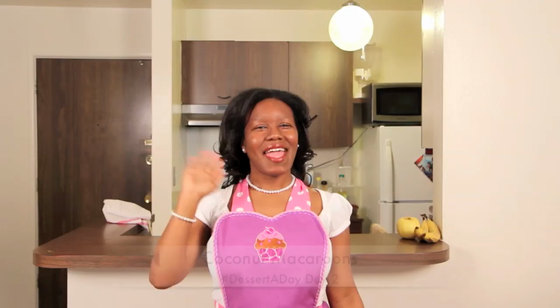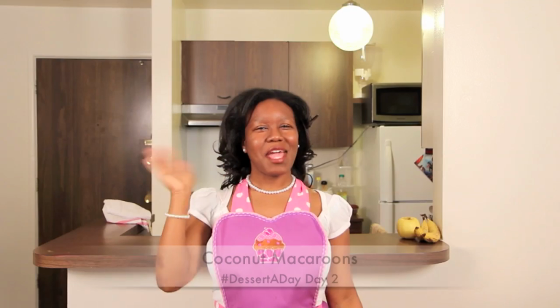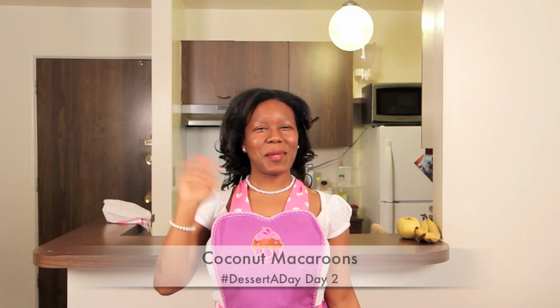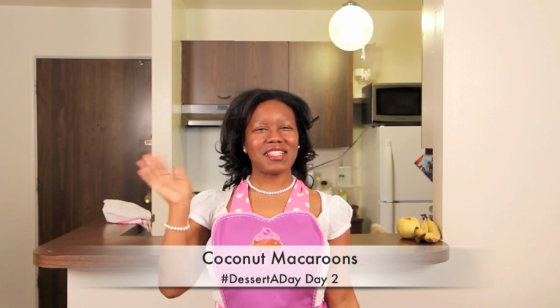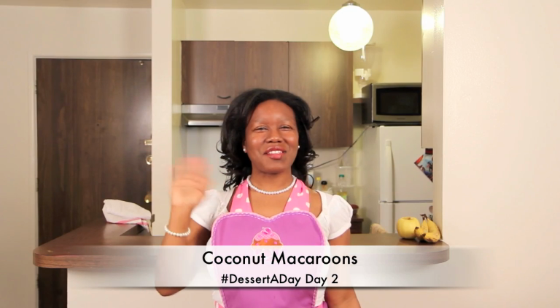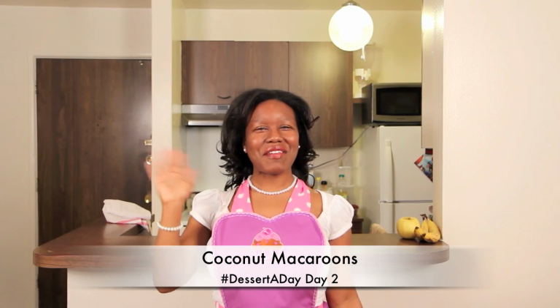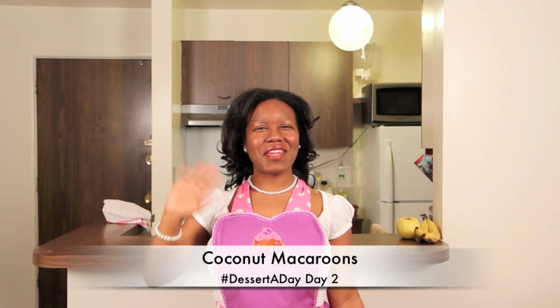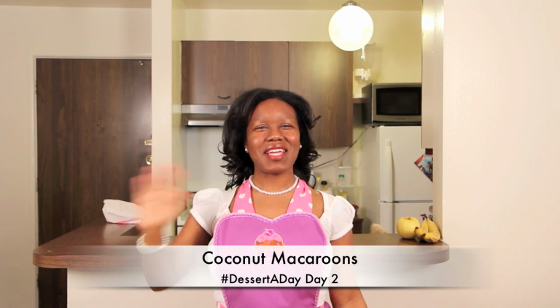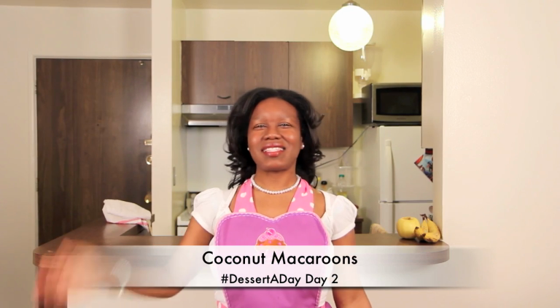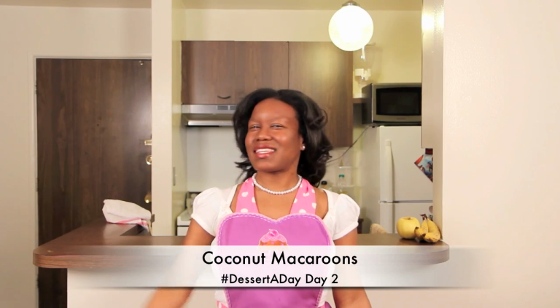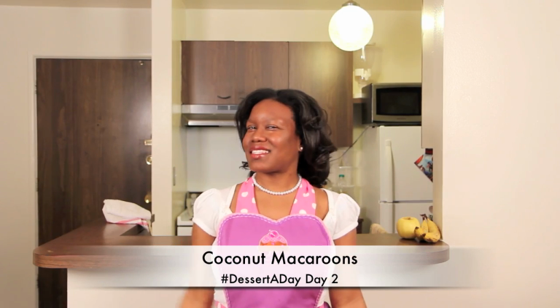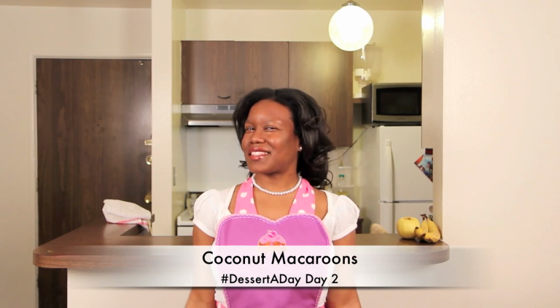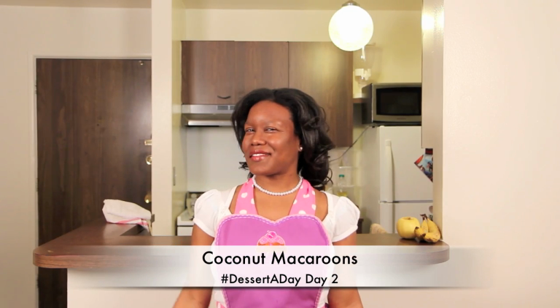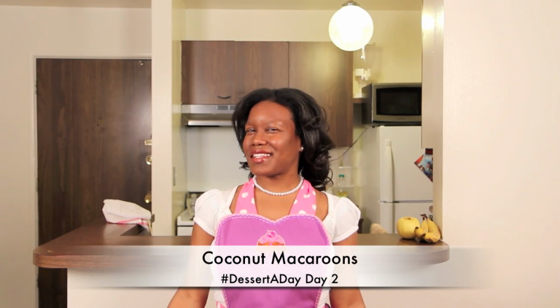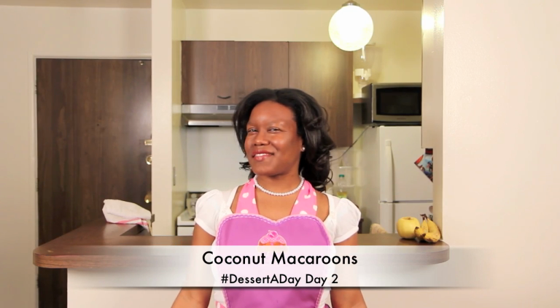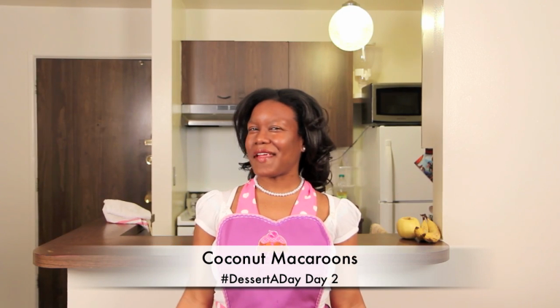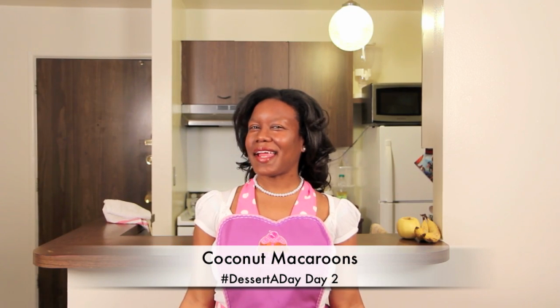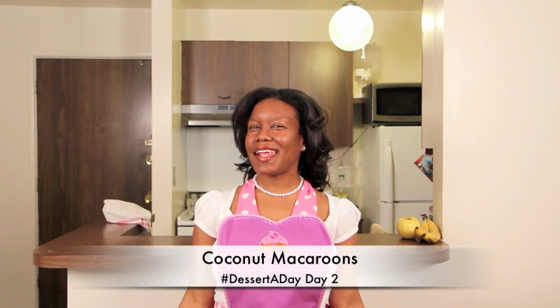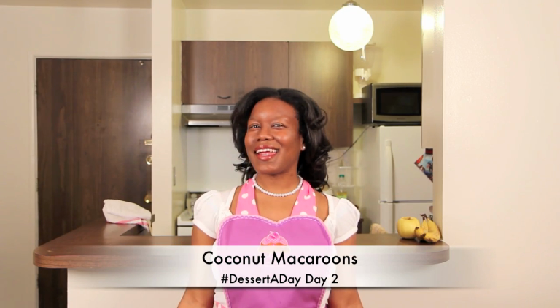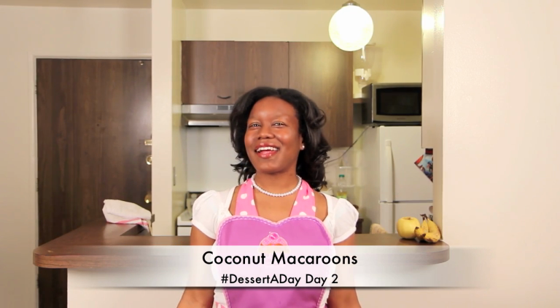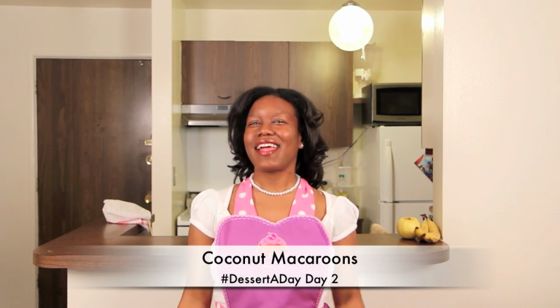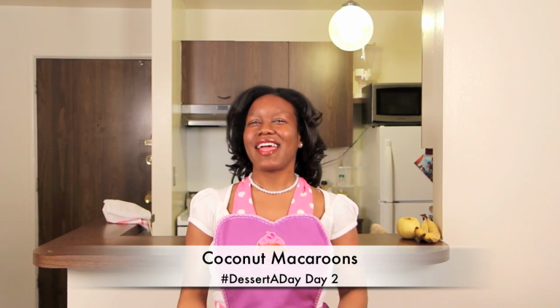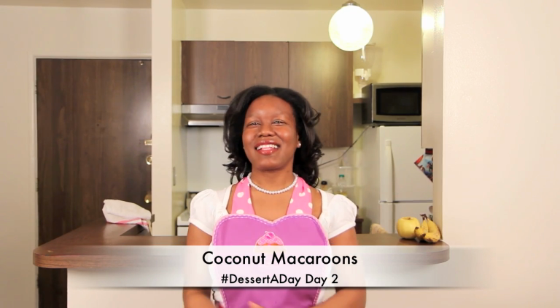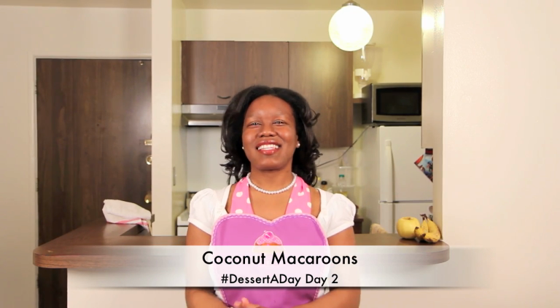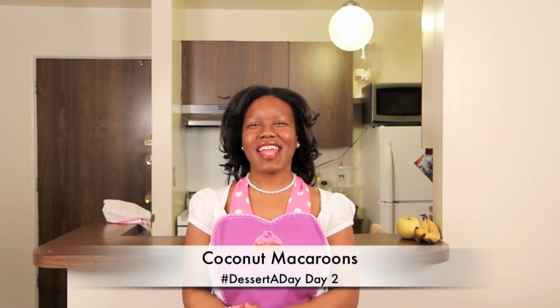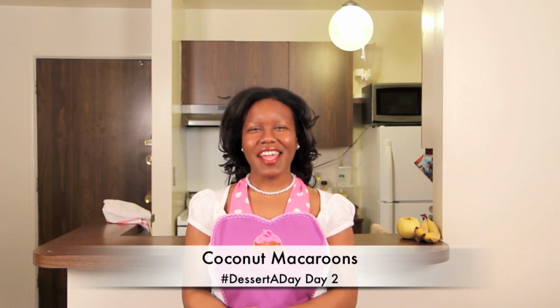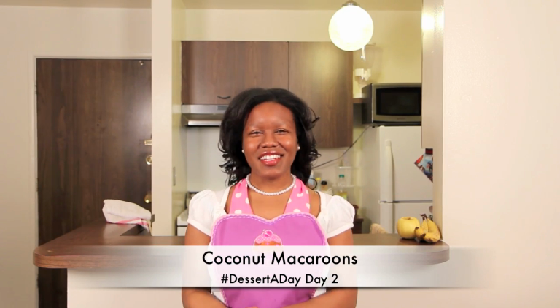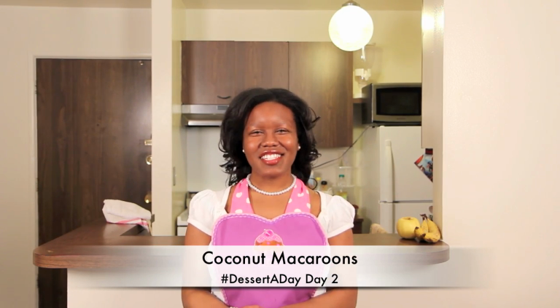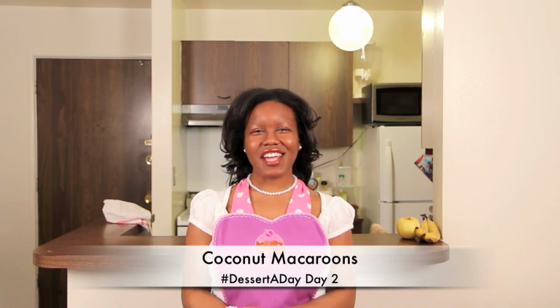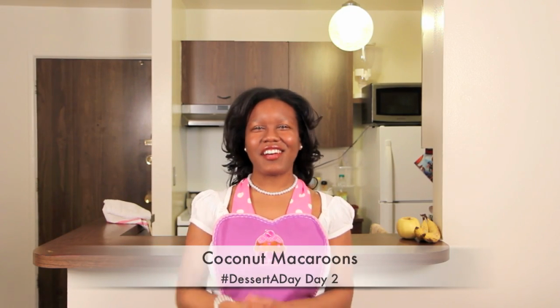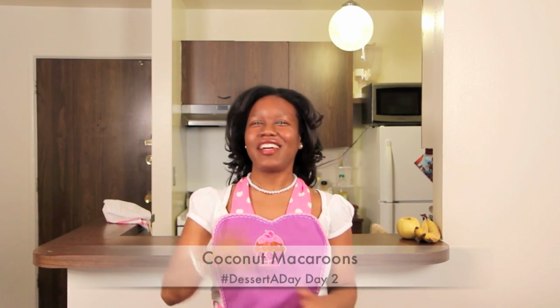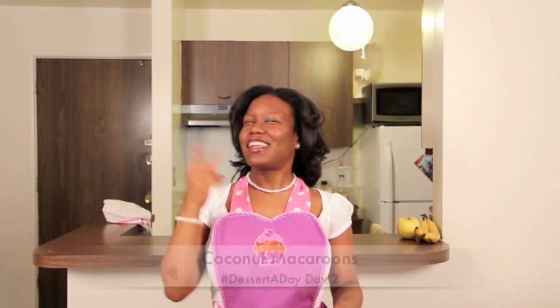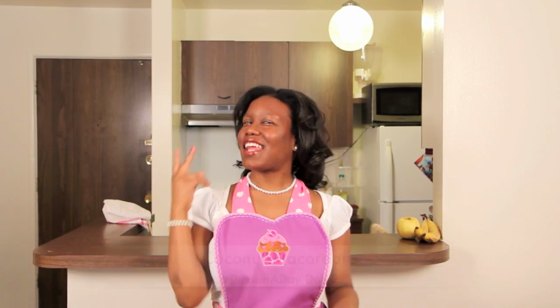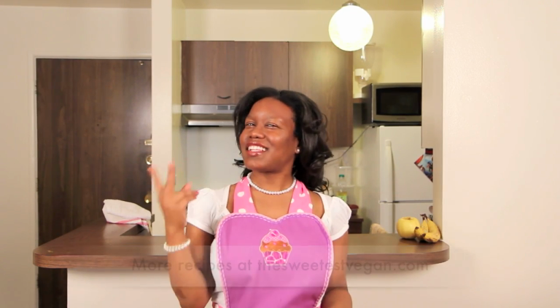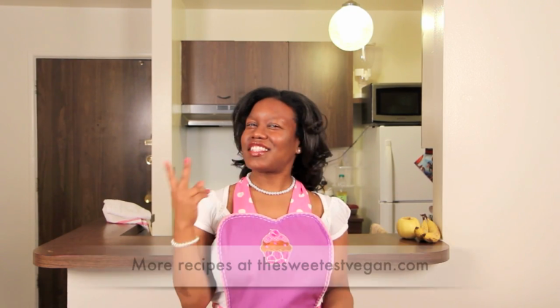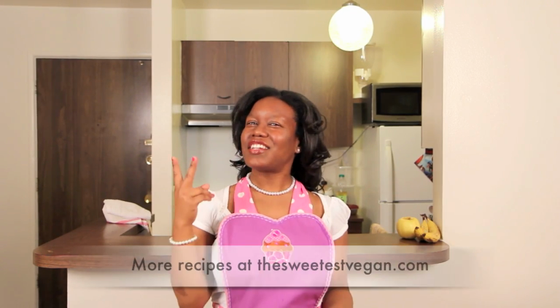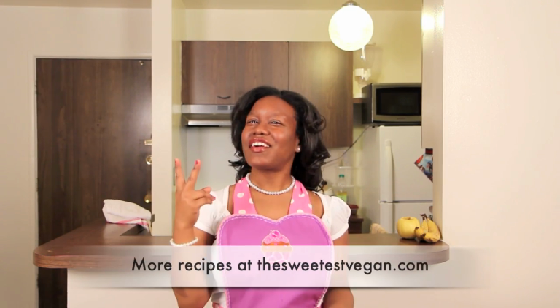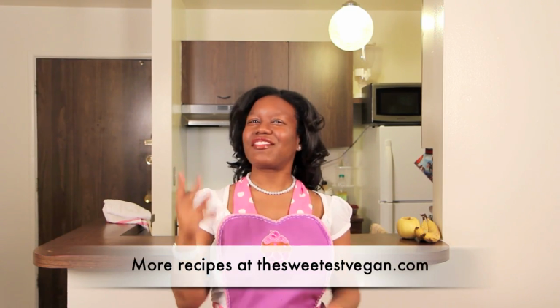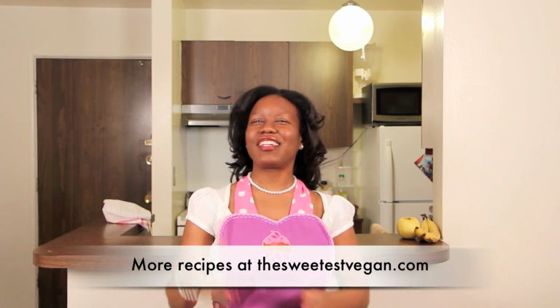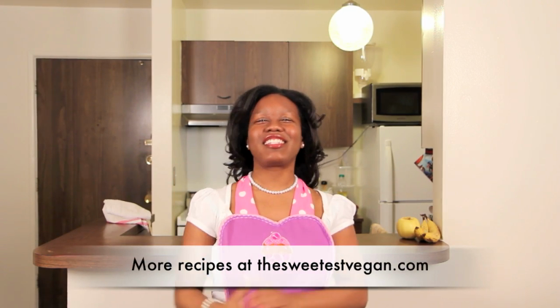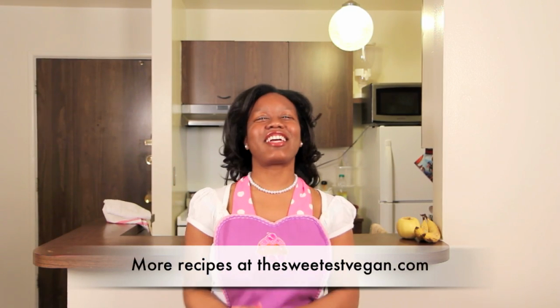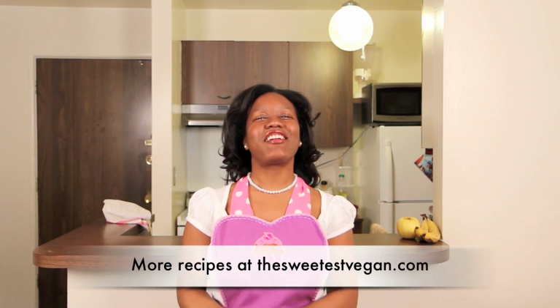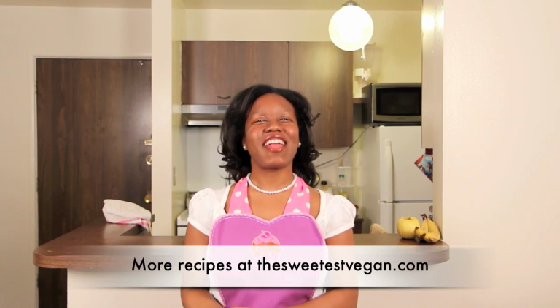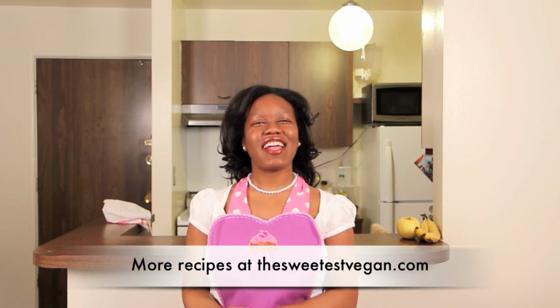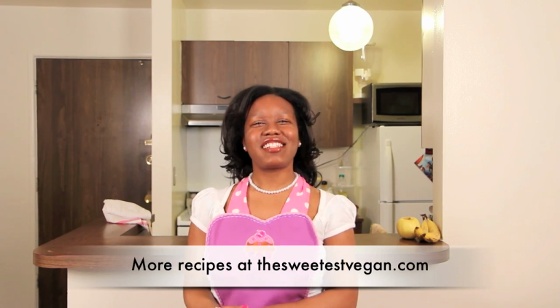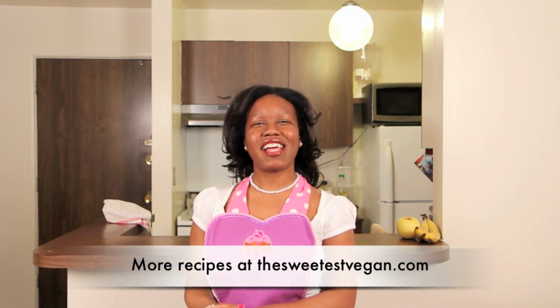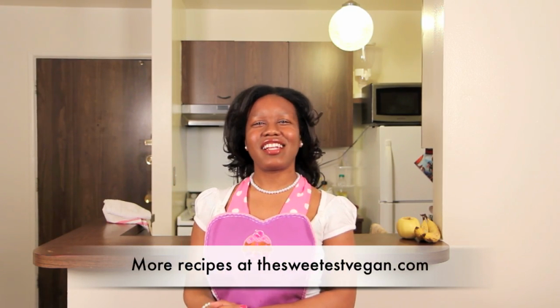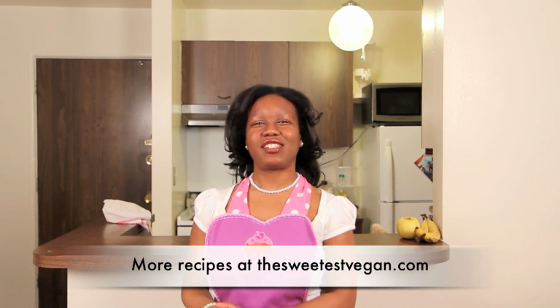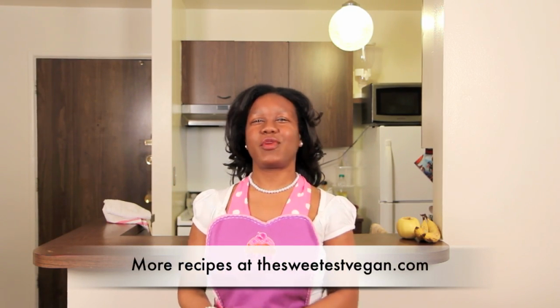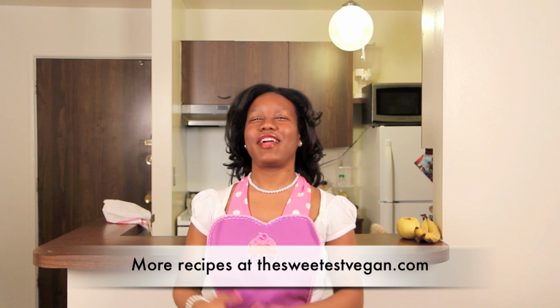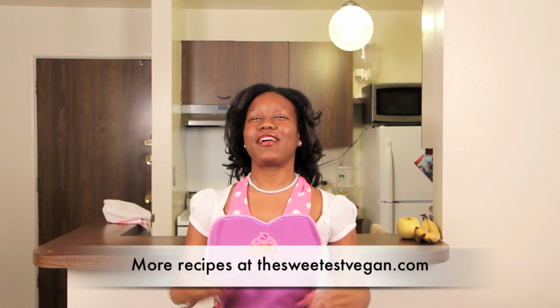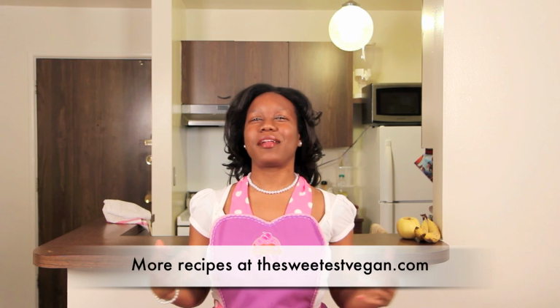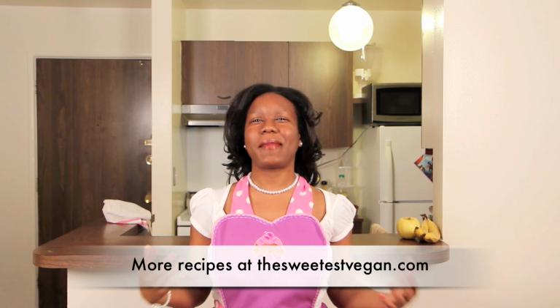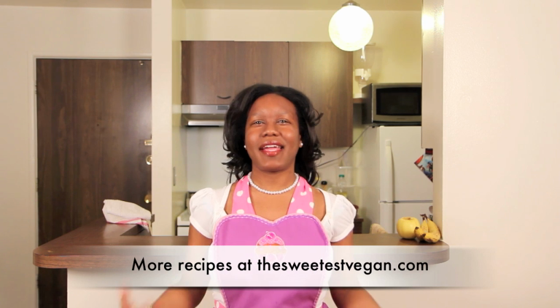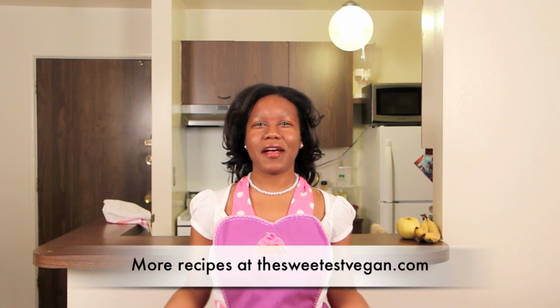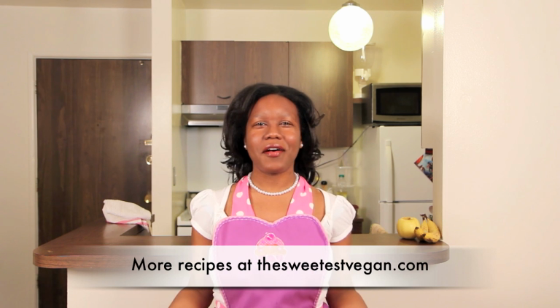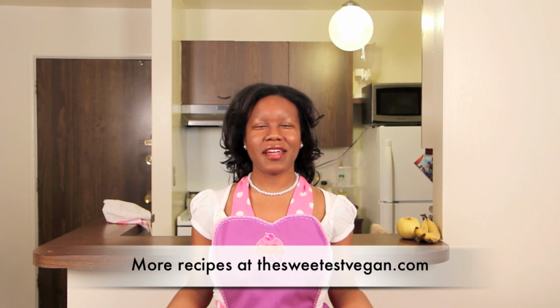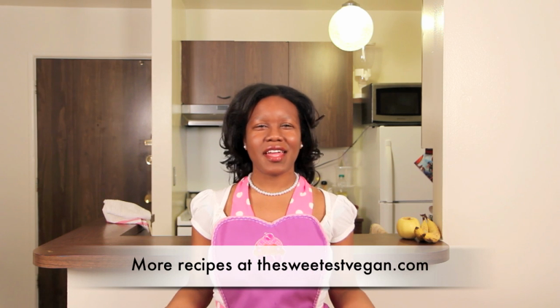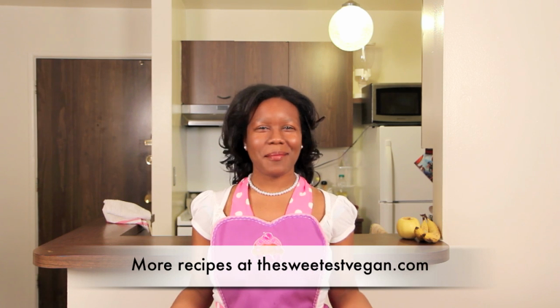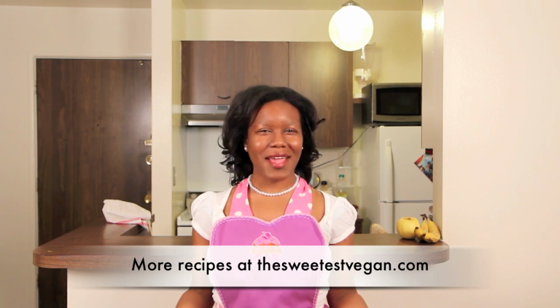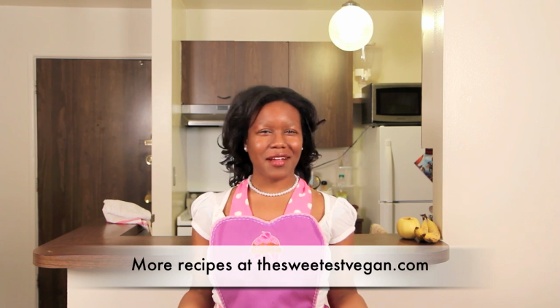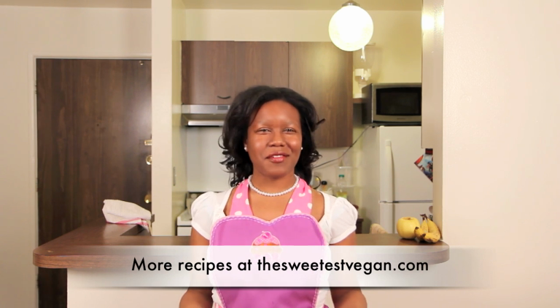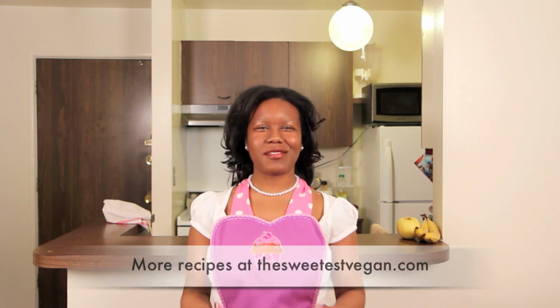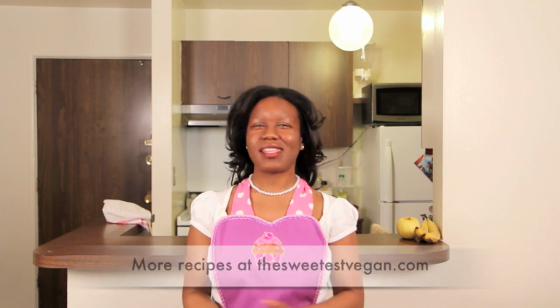Hey my sweeties, it's The Sweetest Vegan here and today on the show, day two of the Deserve Day Challenge, we are going to make coconut macaroons.